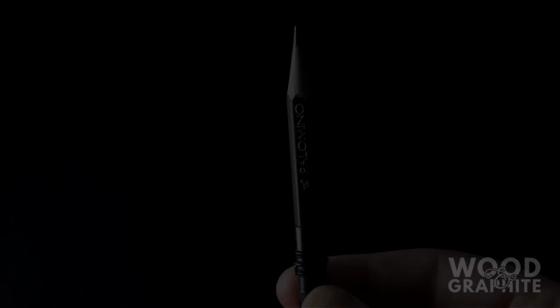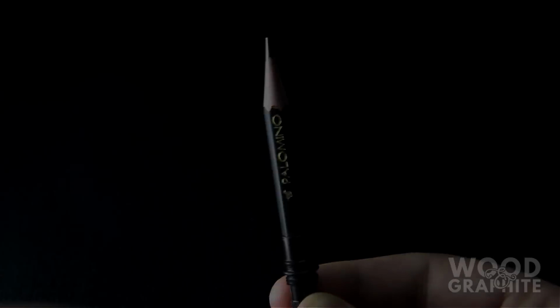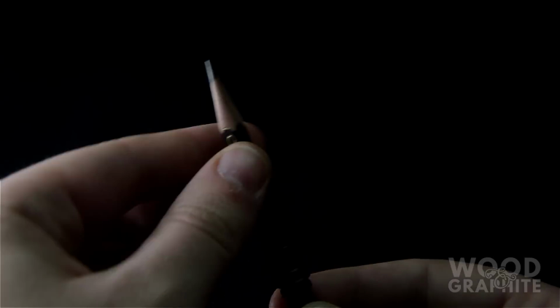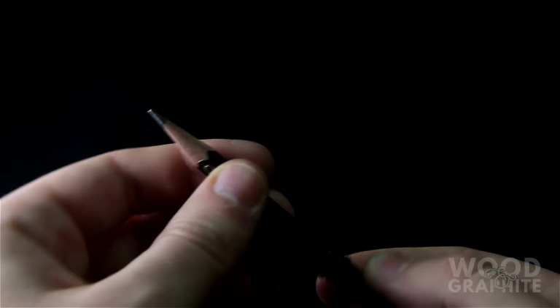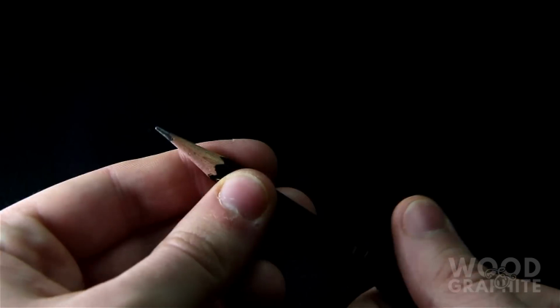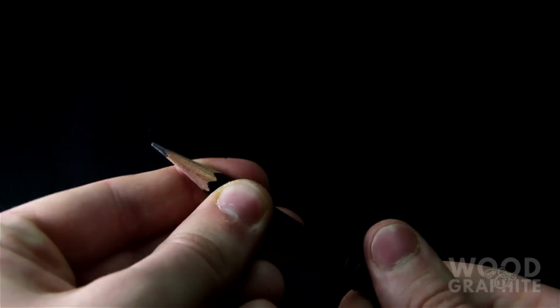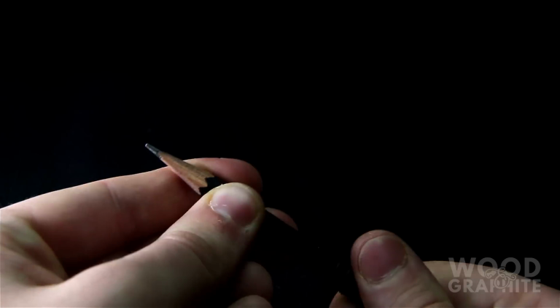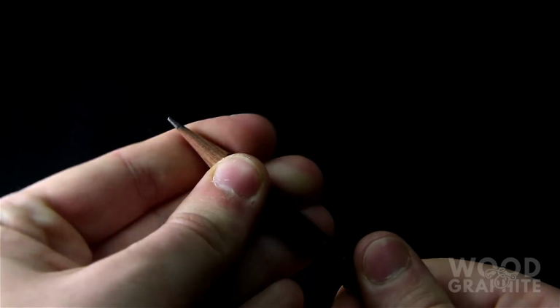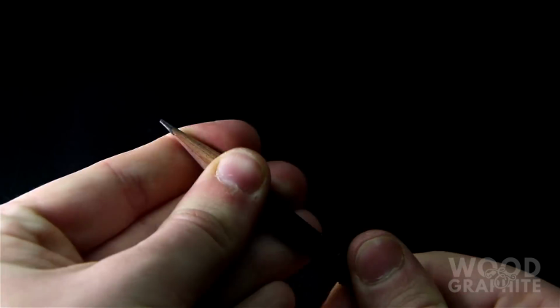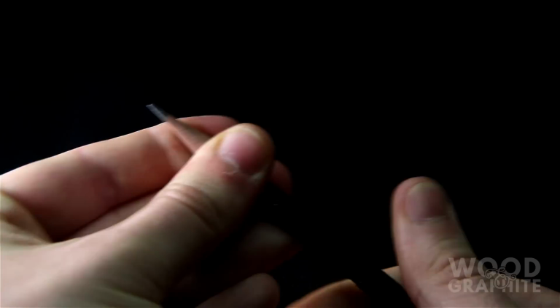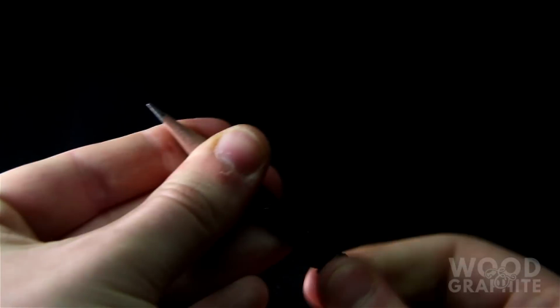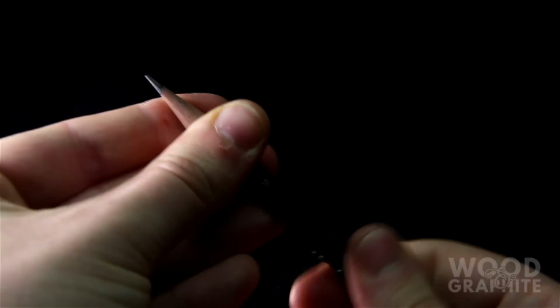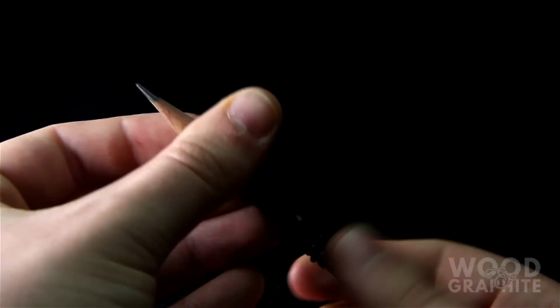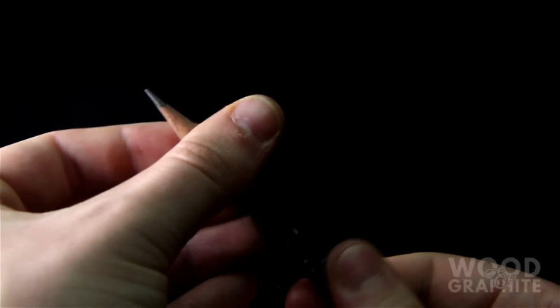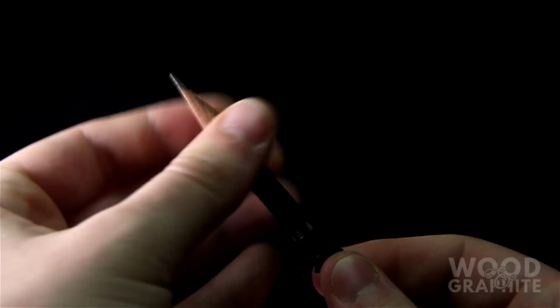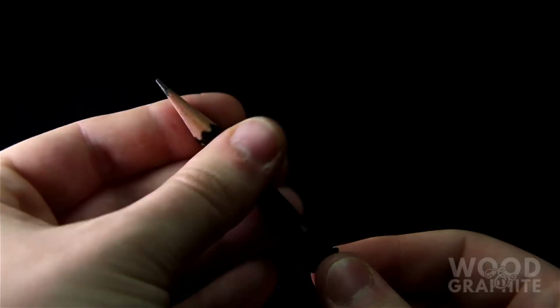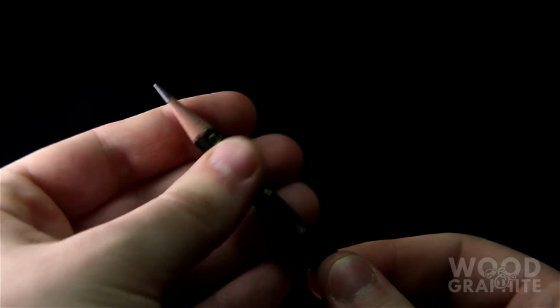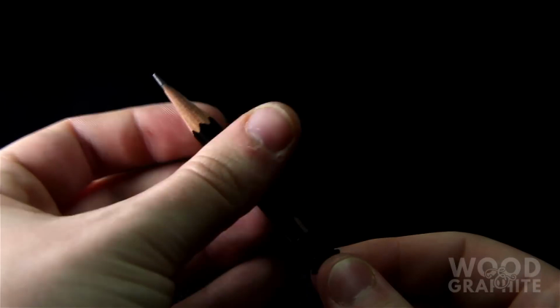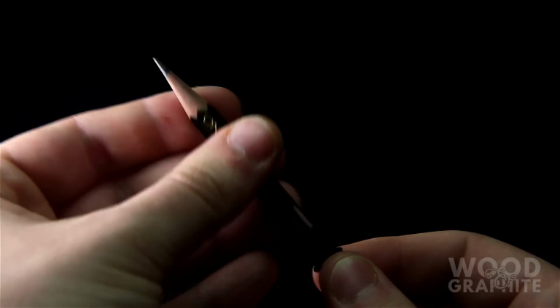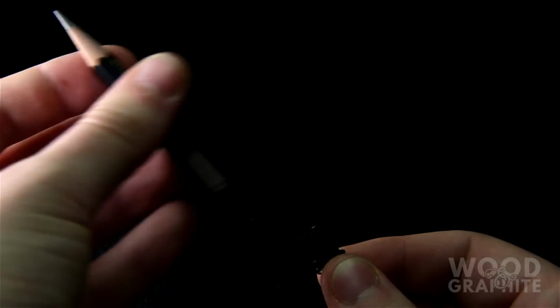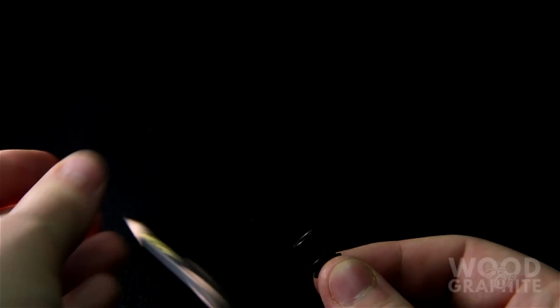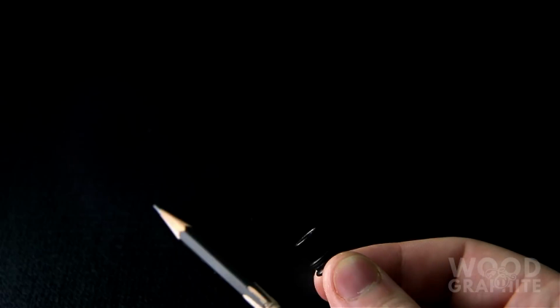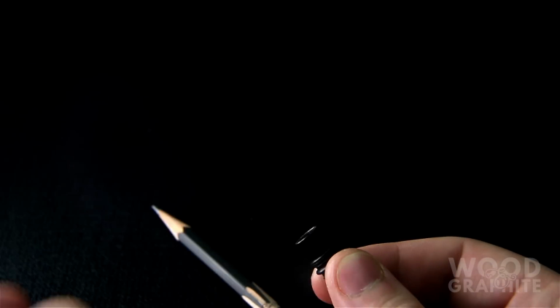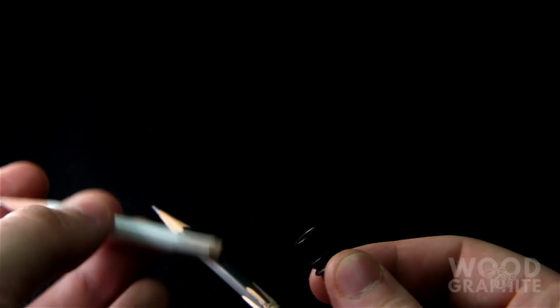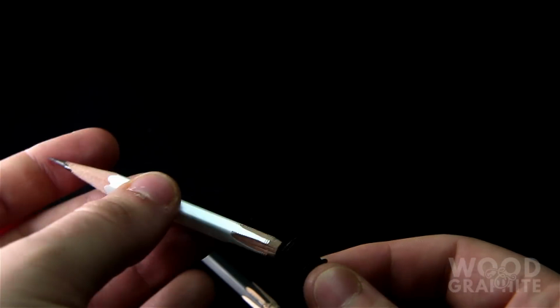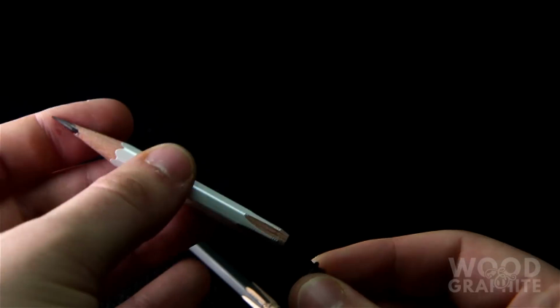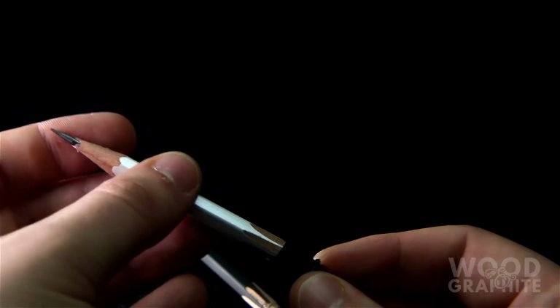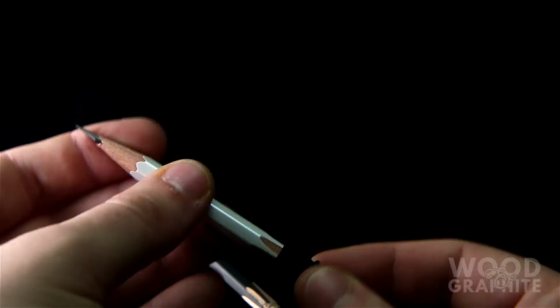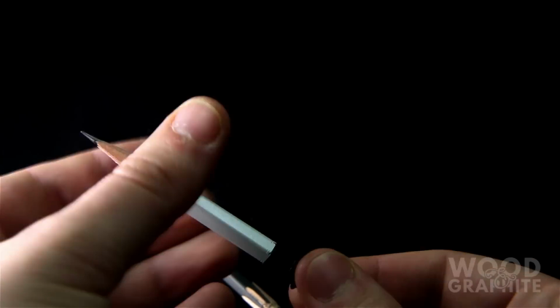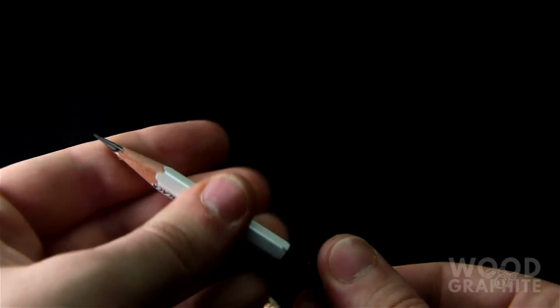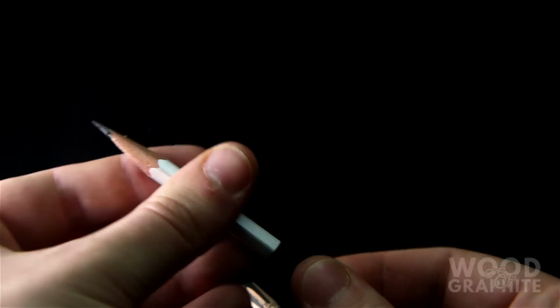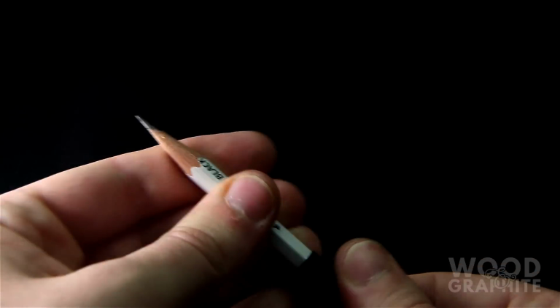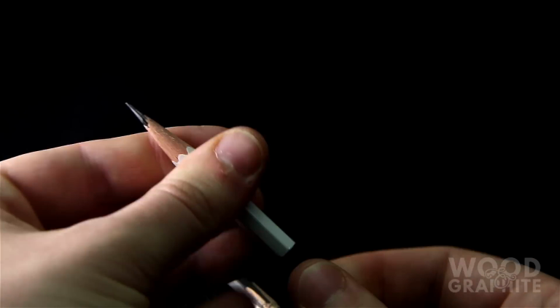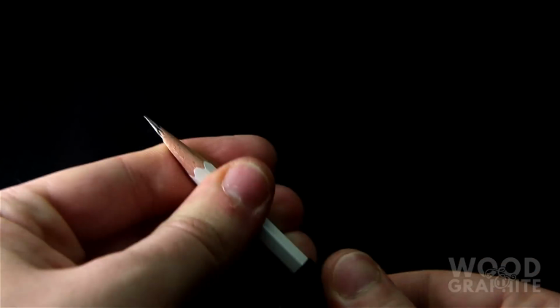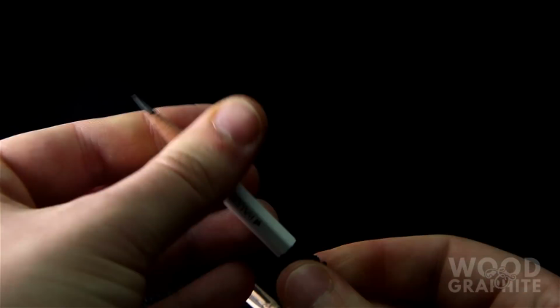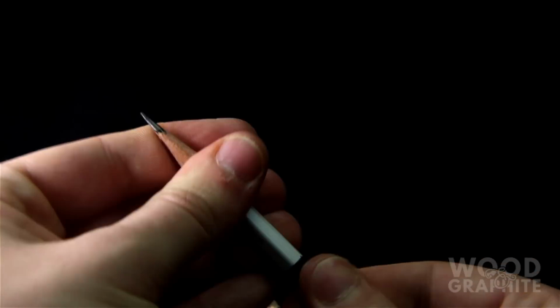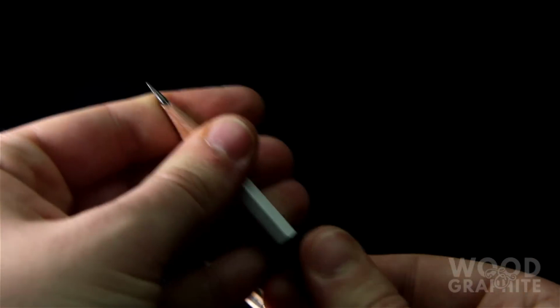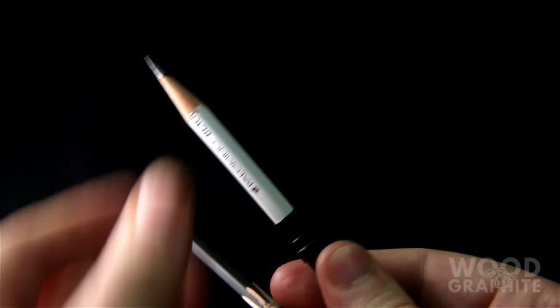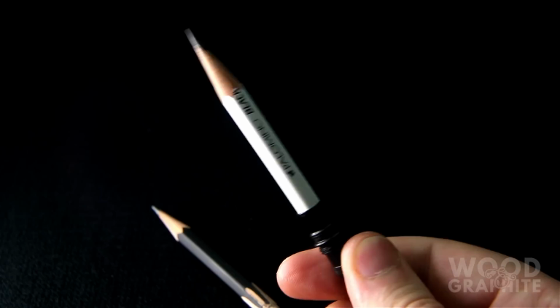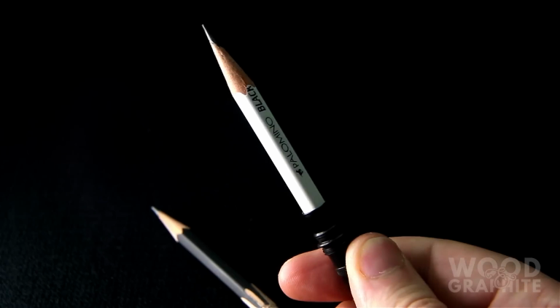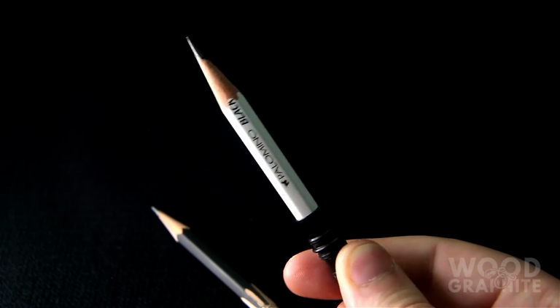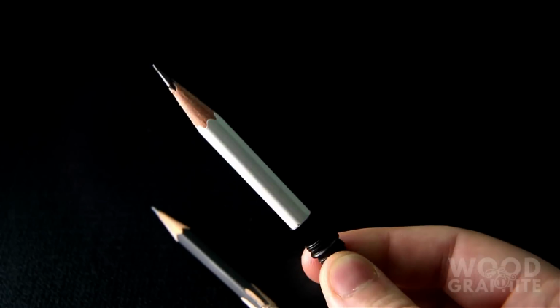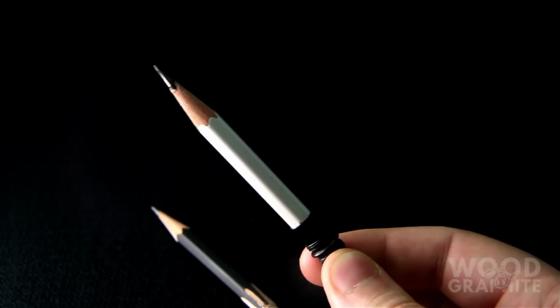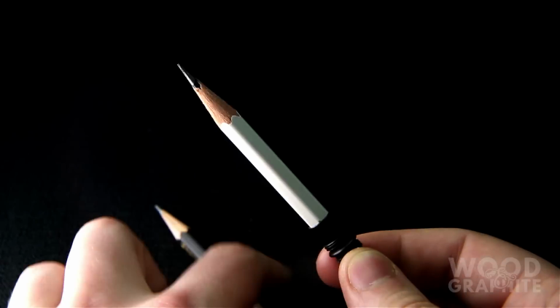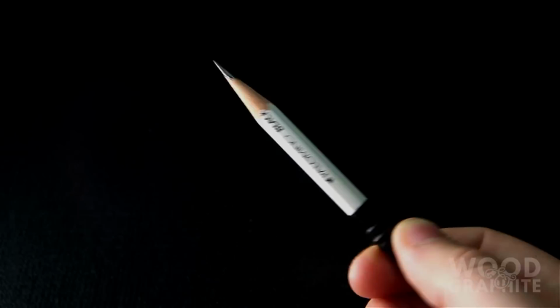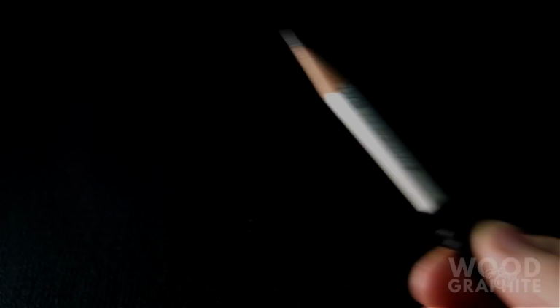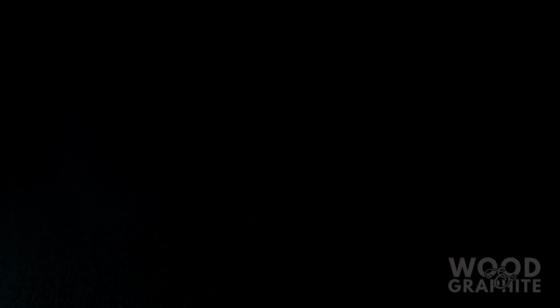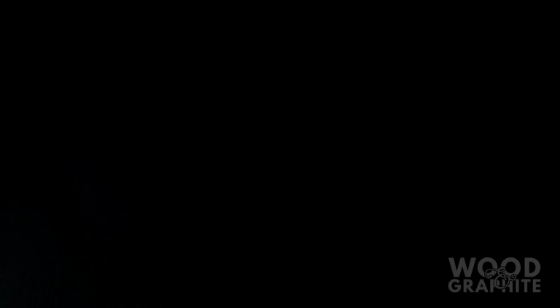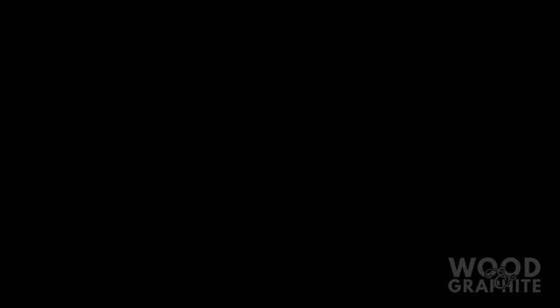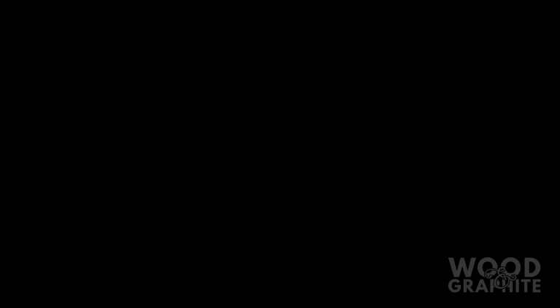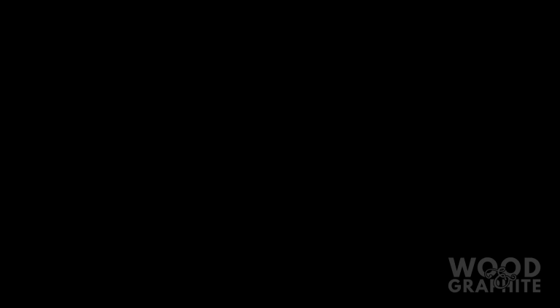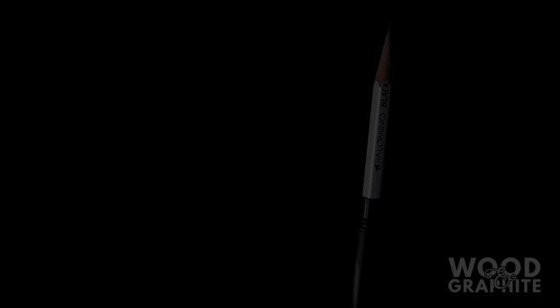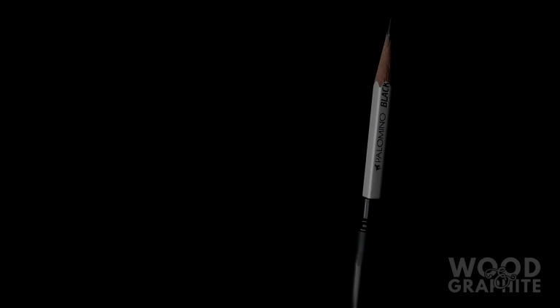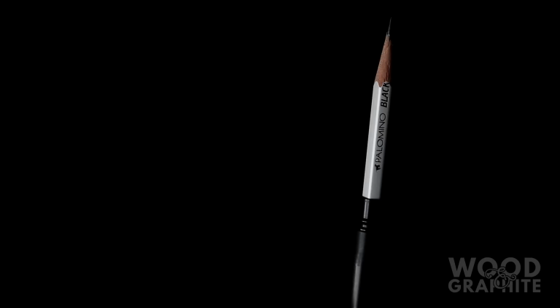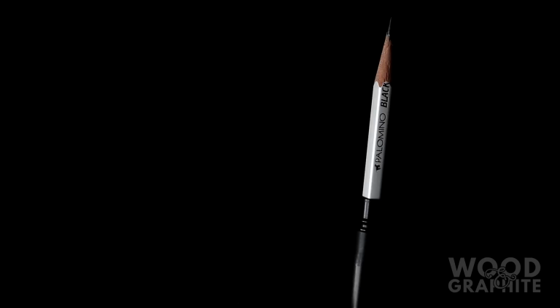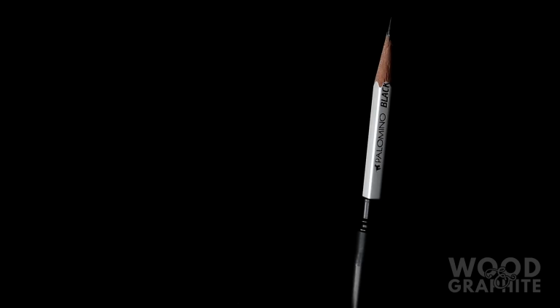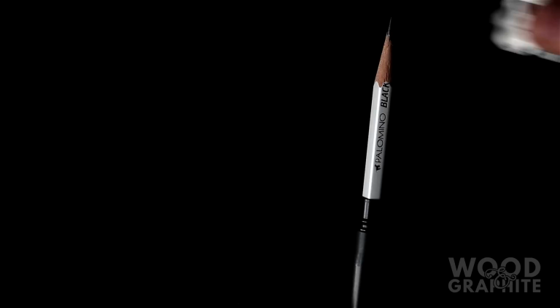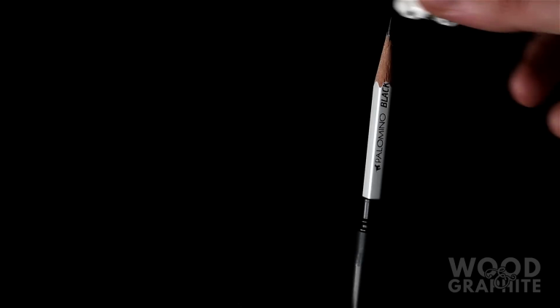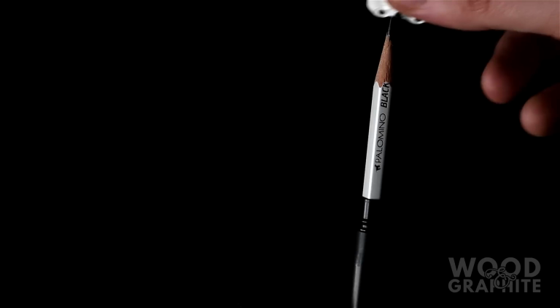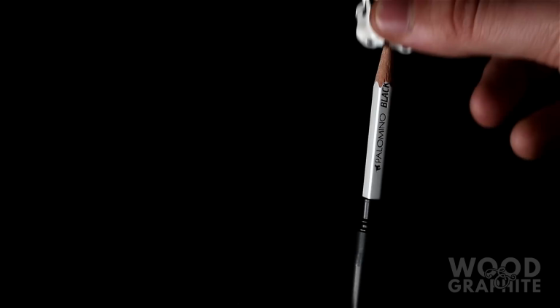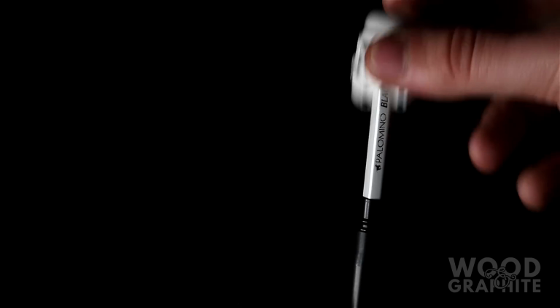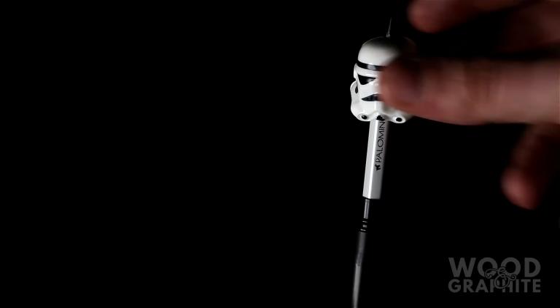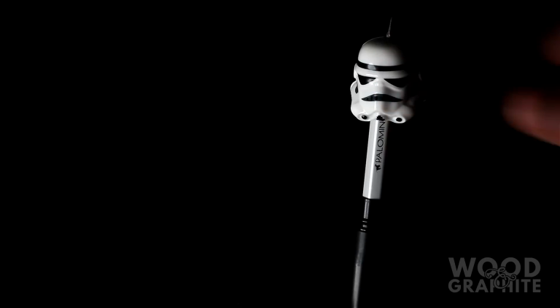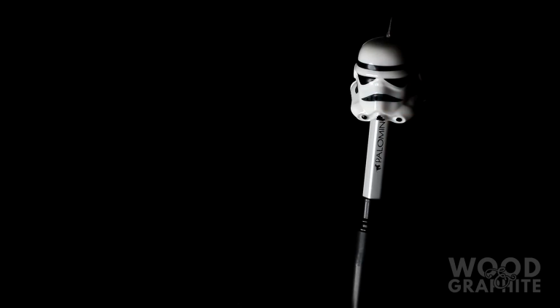Swap the MMX for a Blackwing Pearl and you've not only improved your point retention, but now your pencil can dress up for Halloween too.